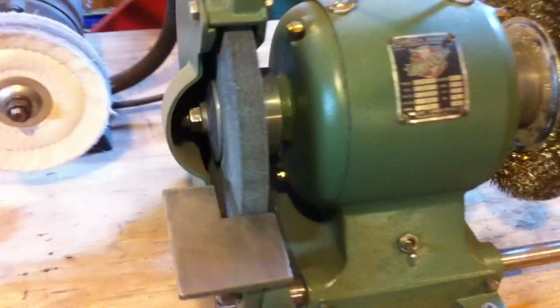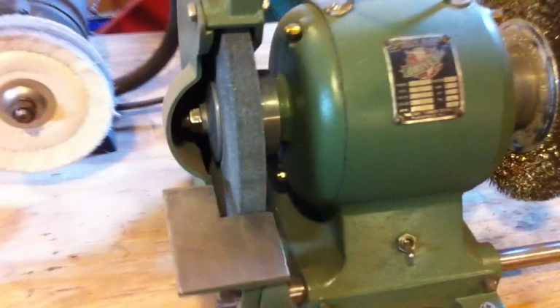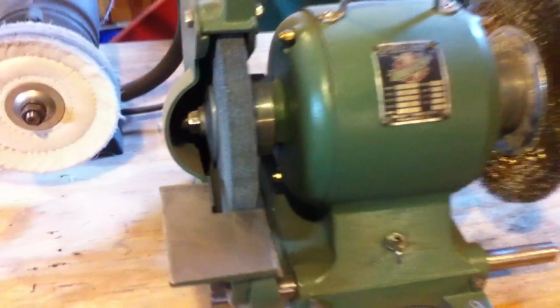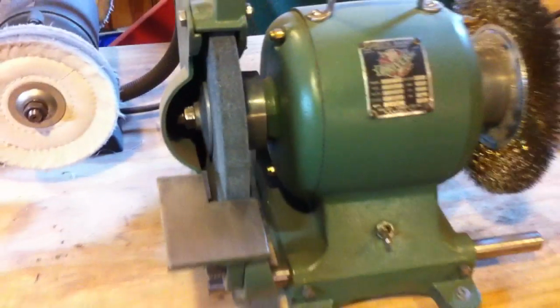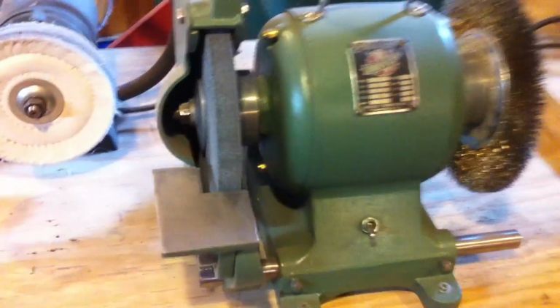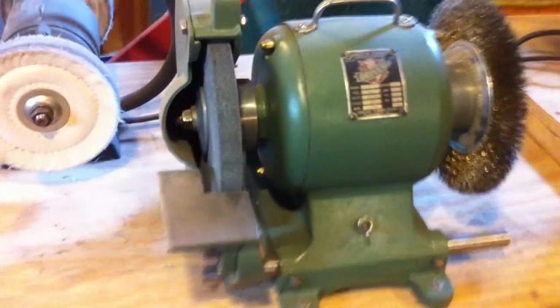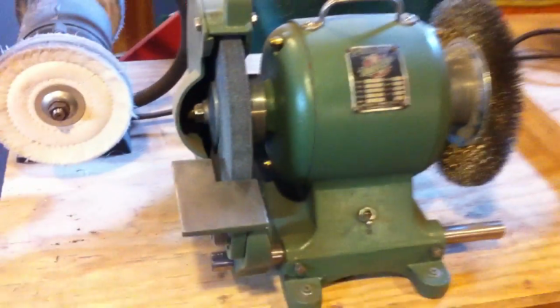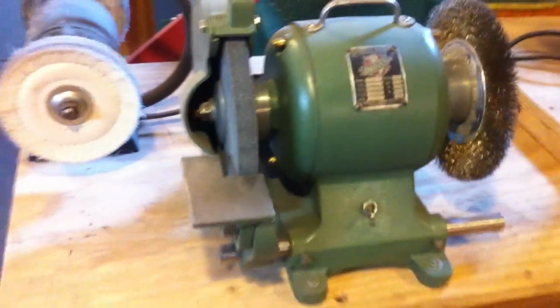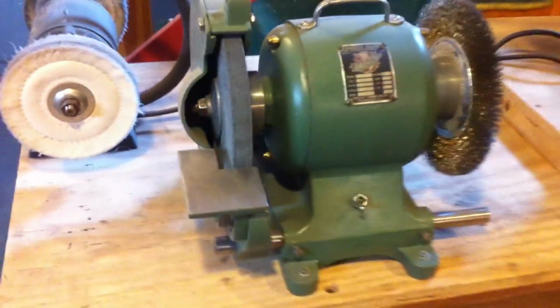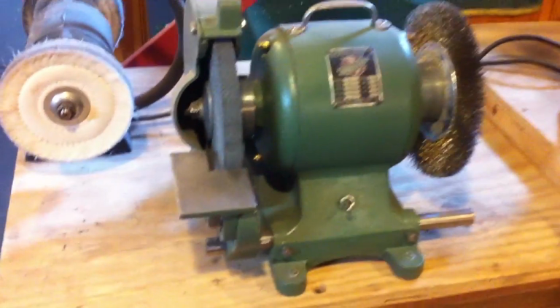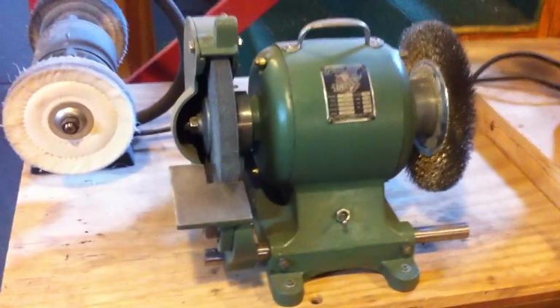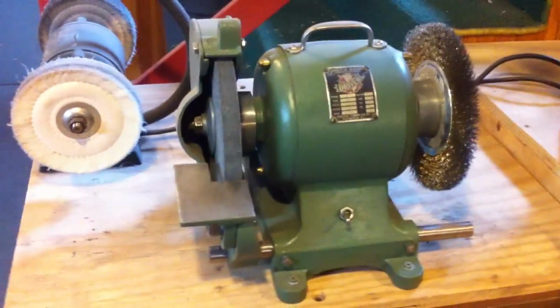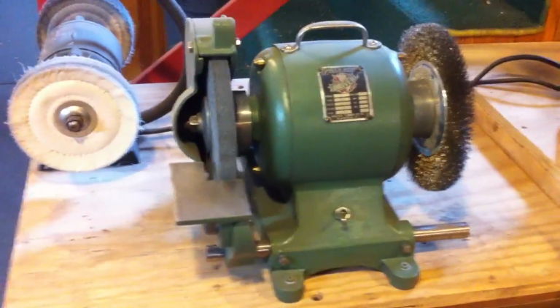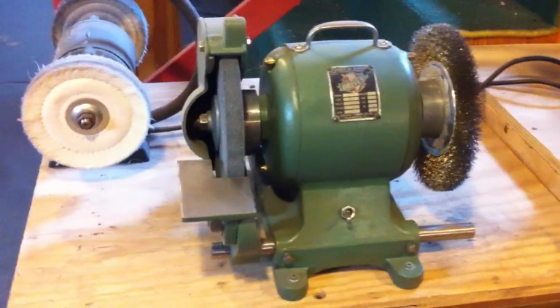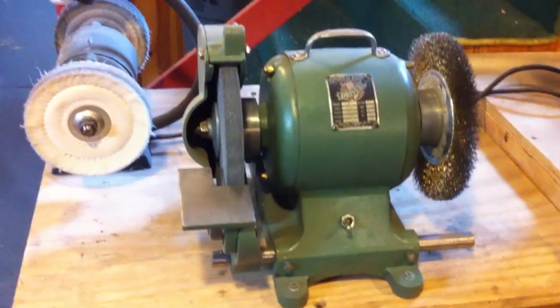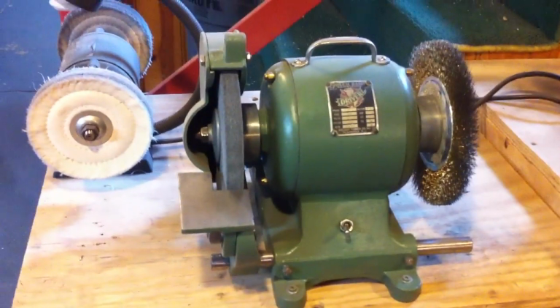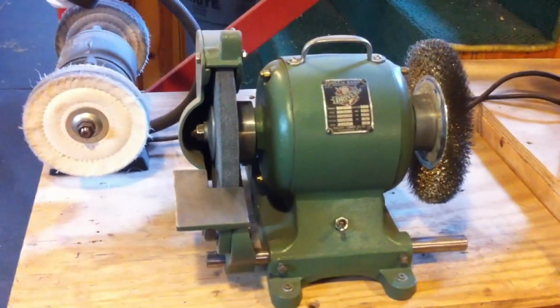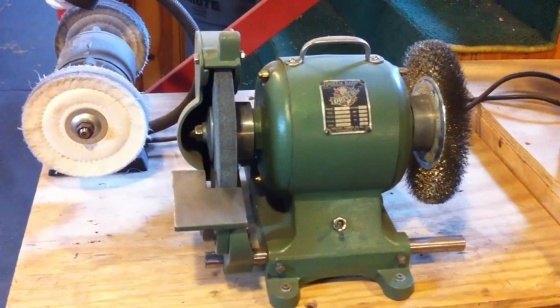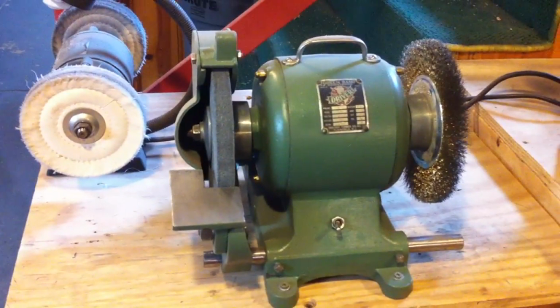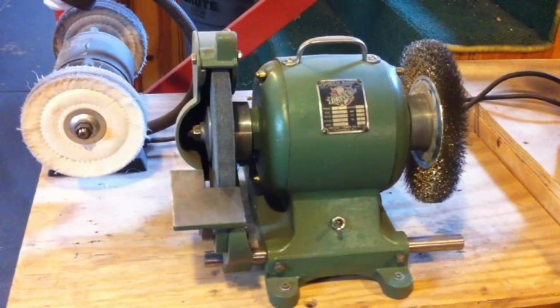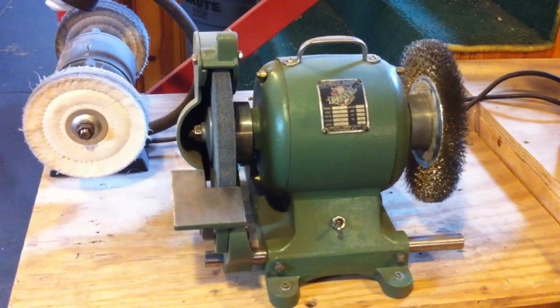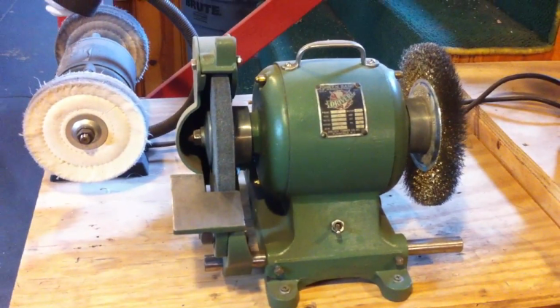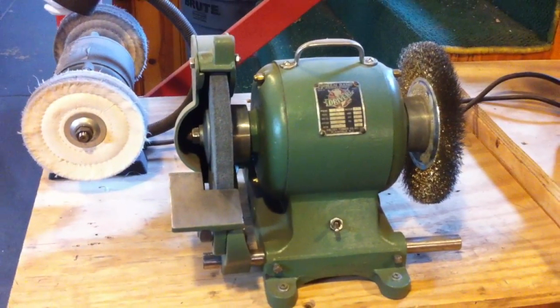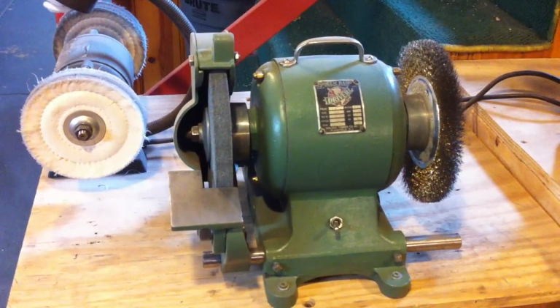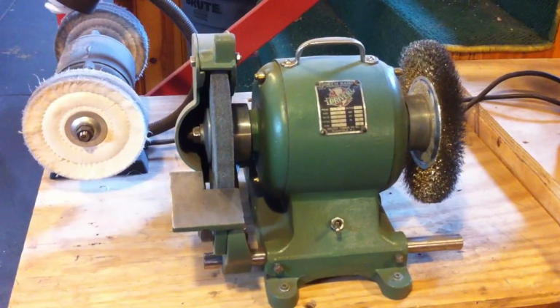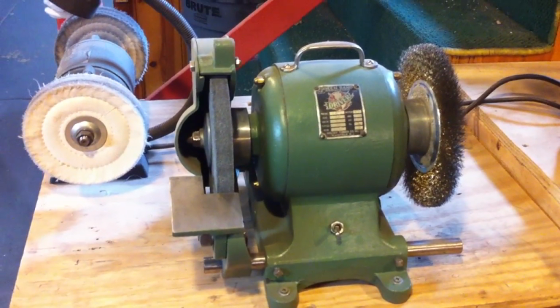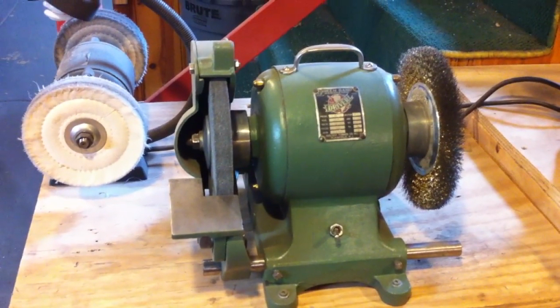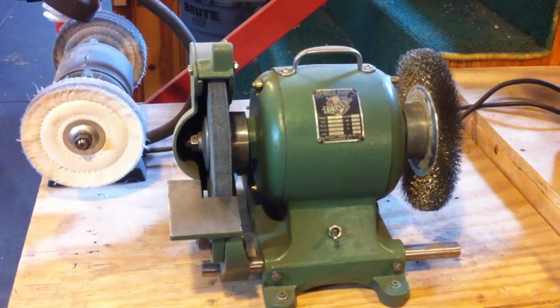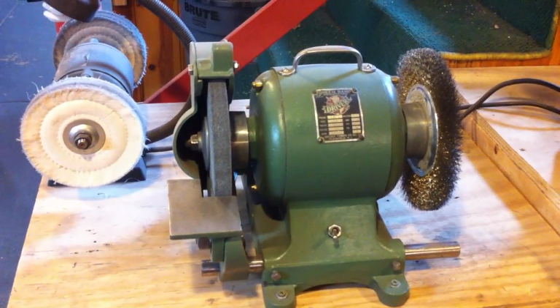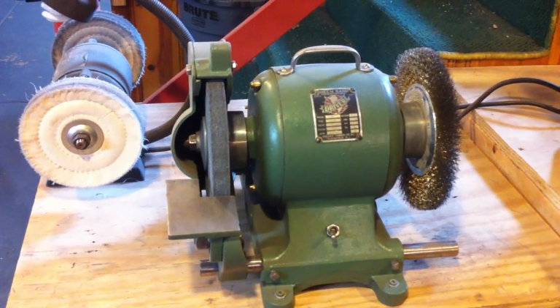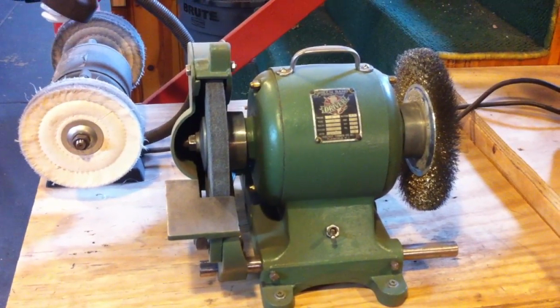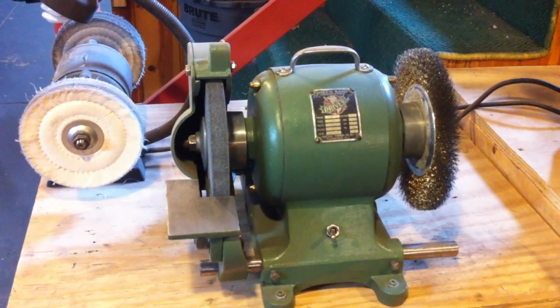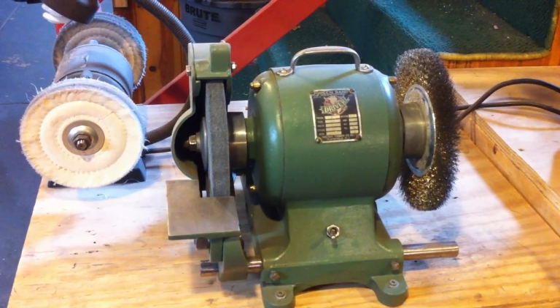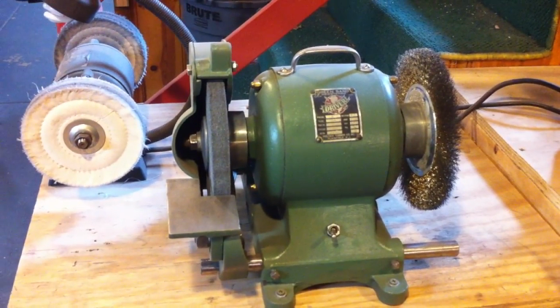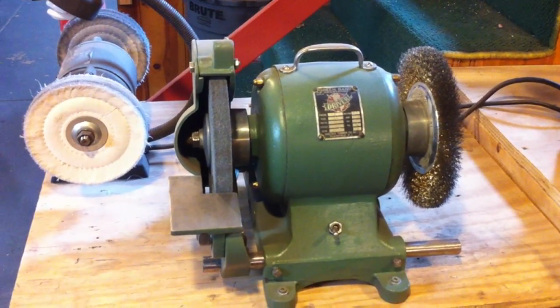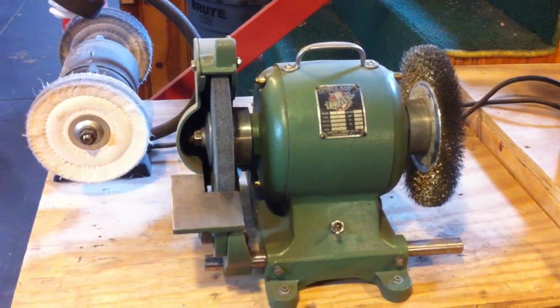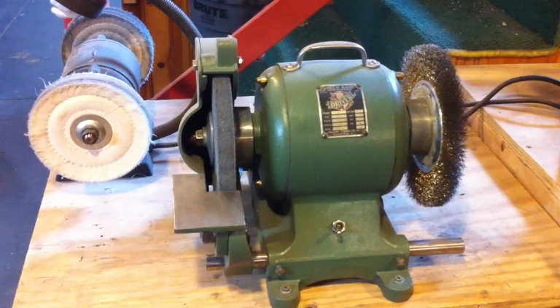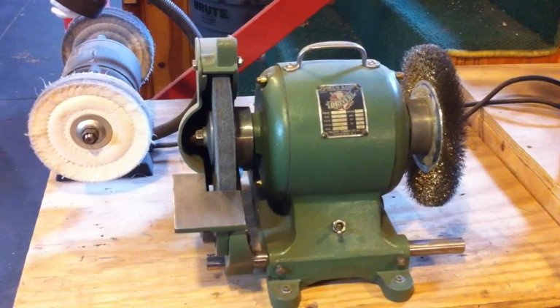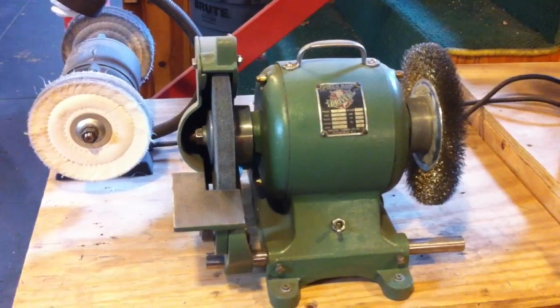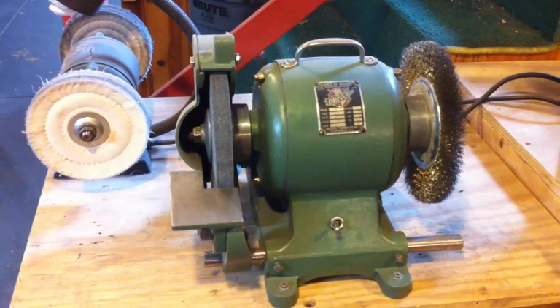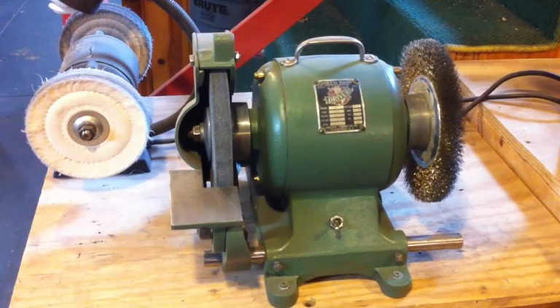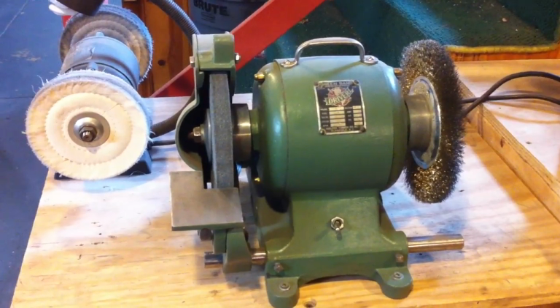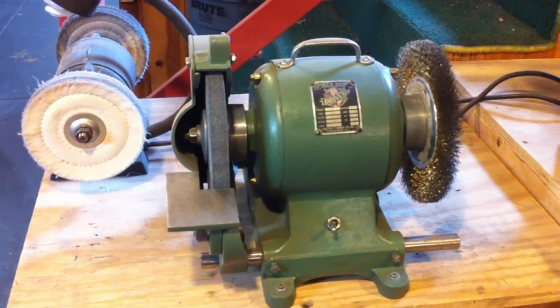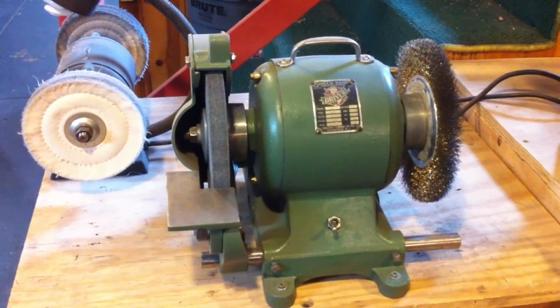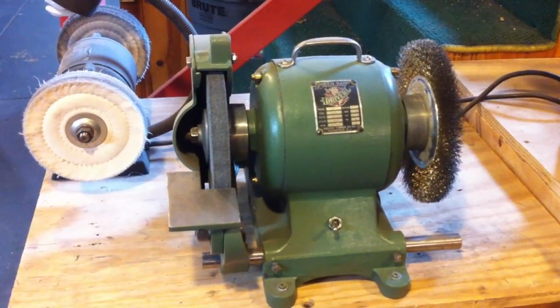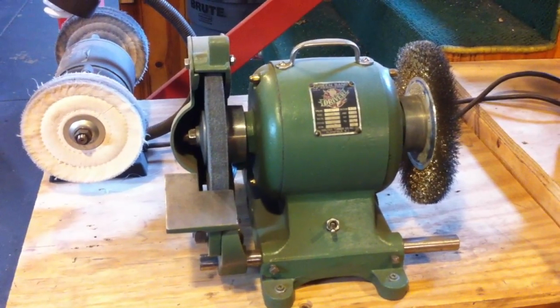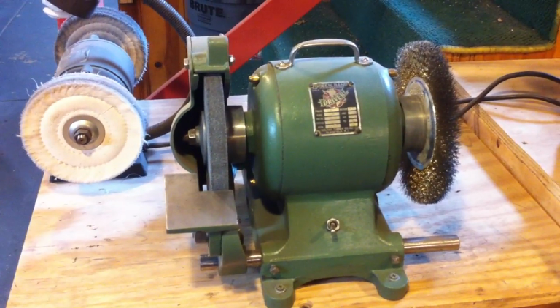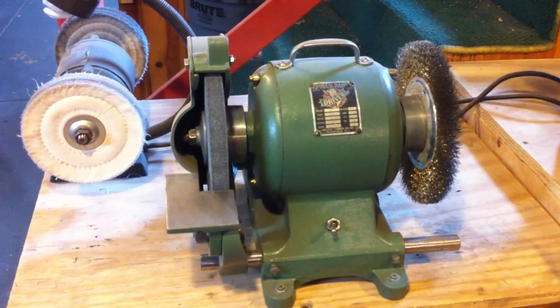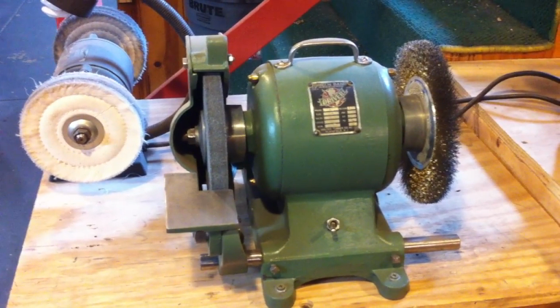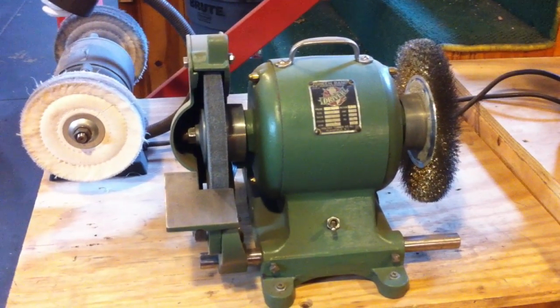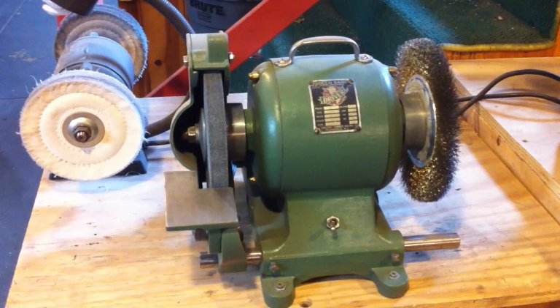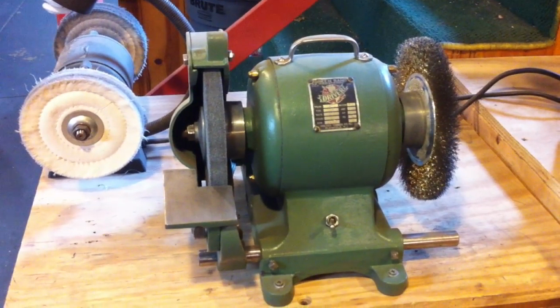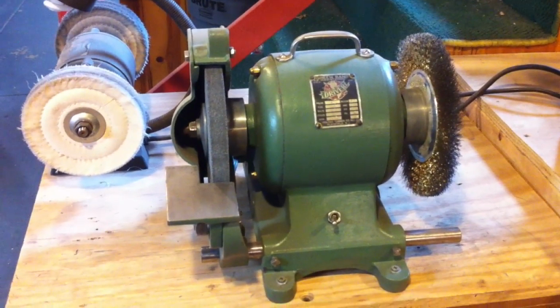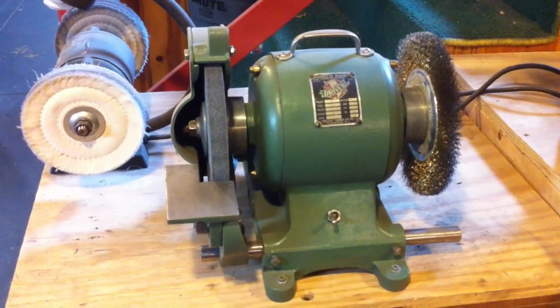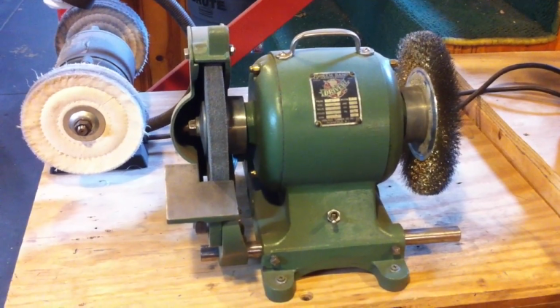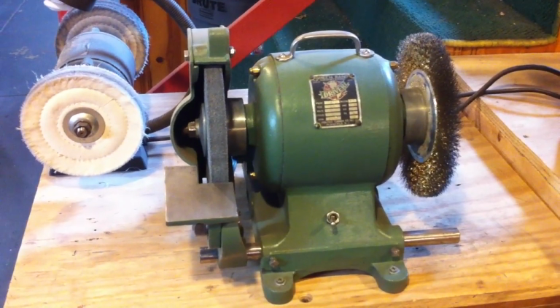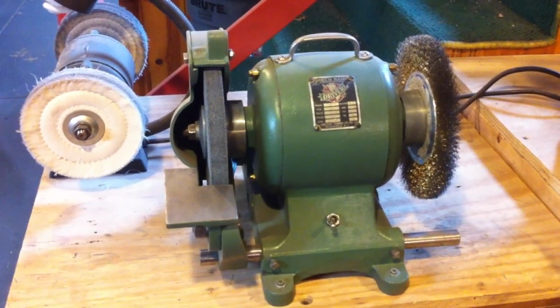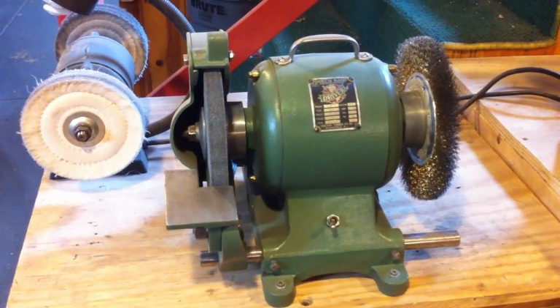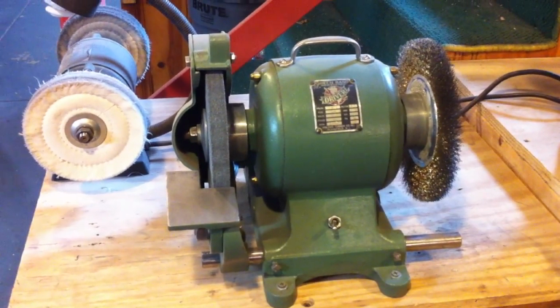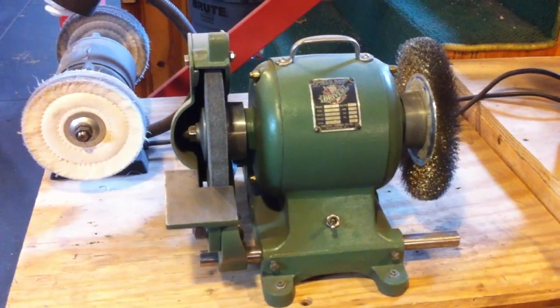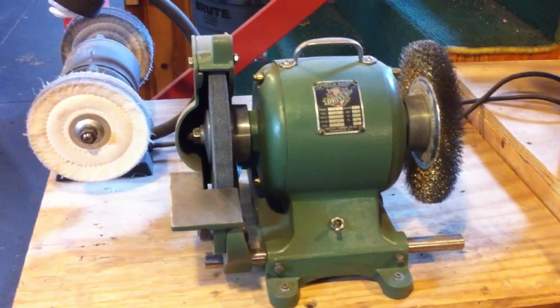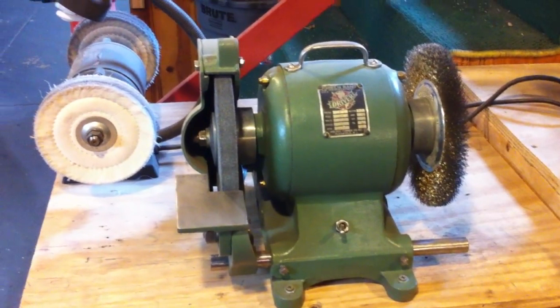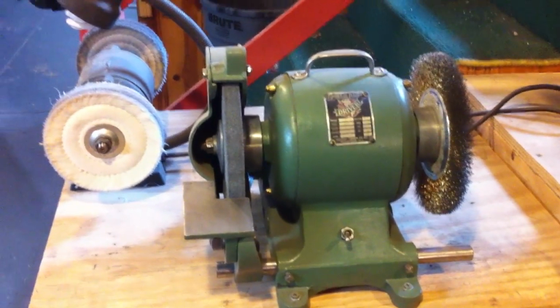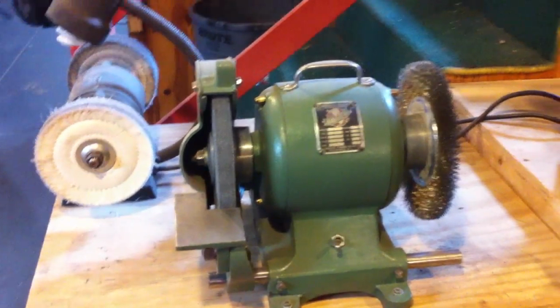Here we got my Walker Turner Driveline grinder with a wire wheel. Does a lot of work on restoring equipment, getting things sharp.